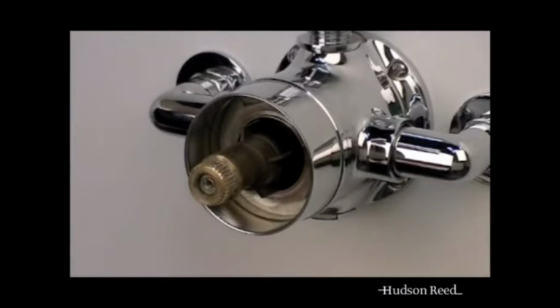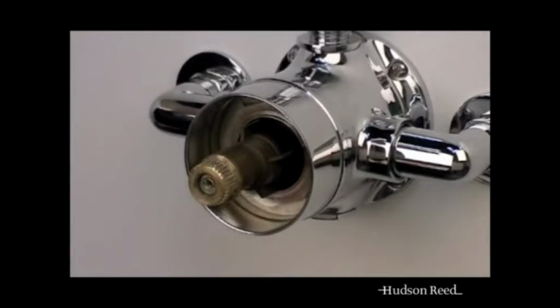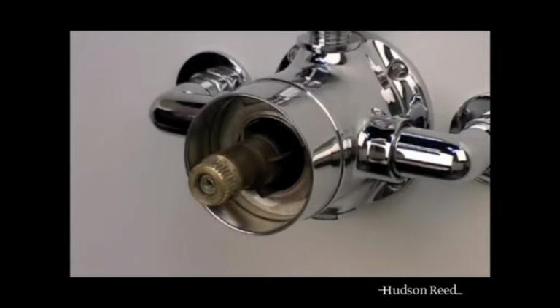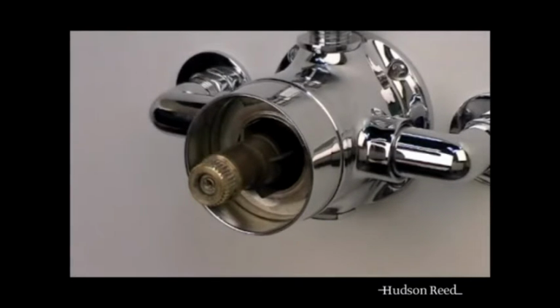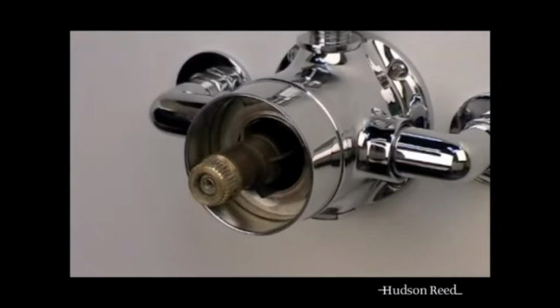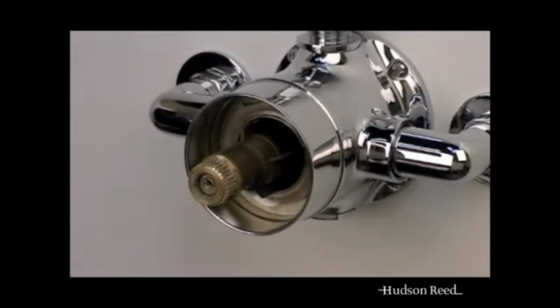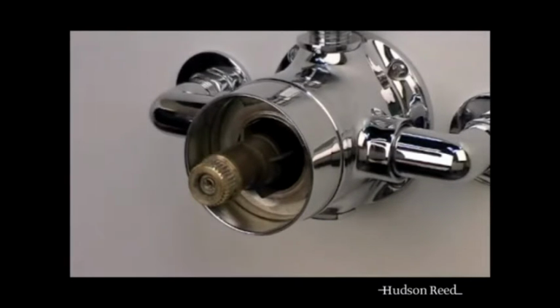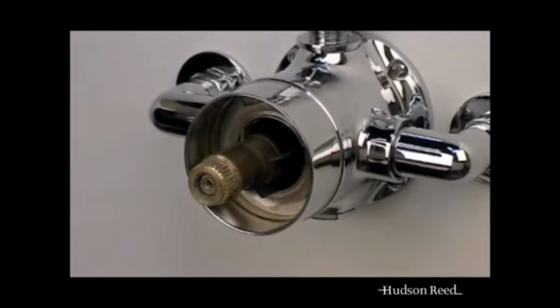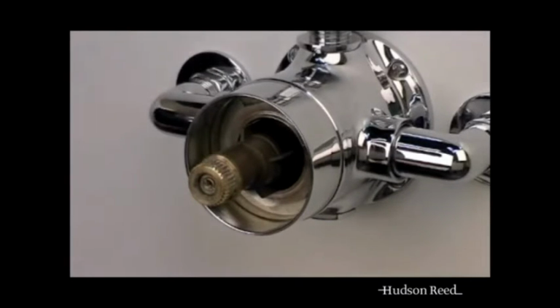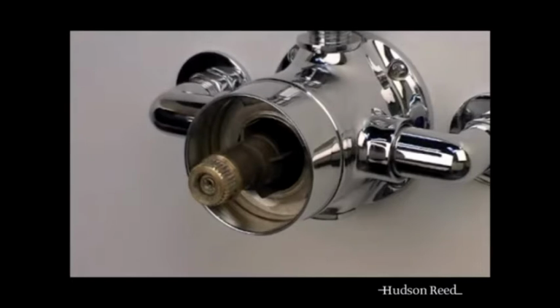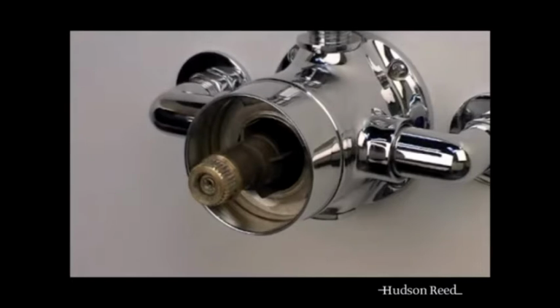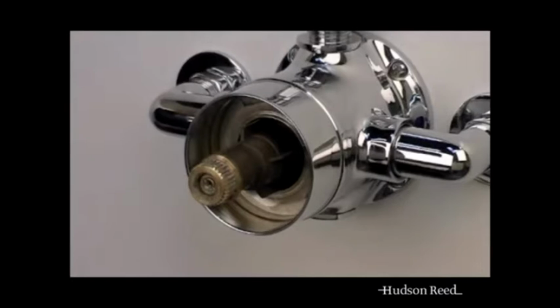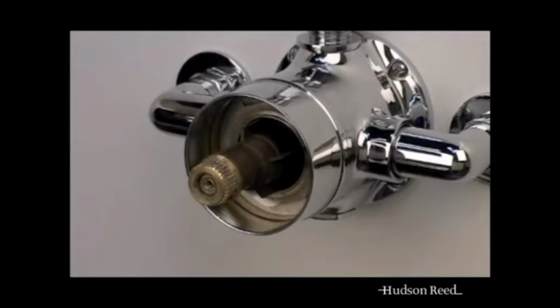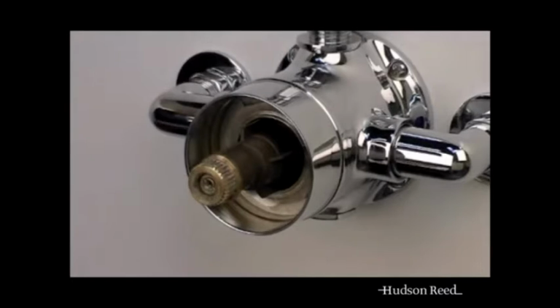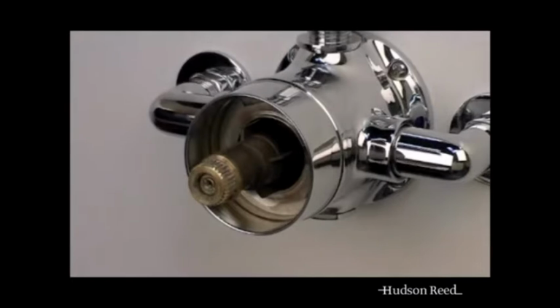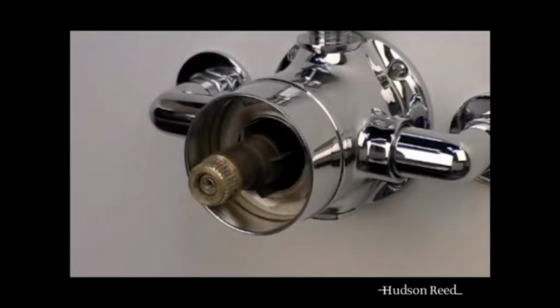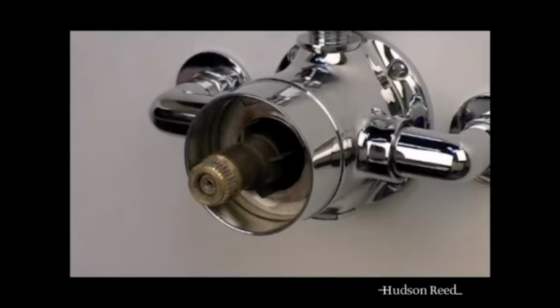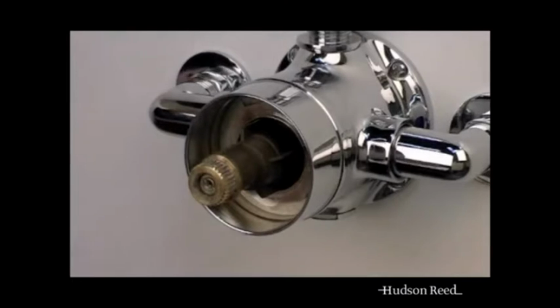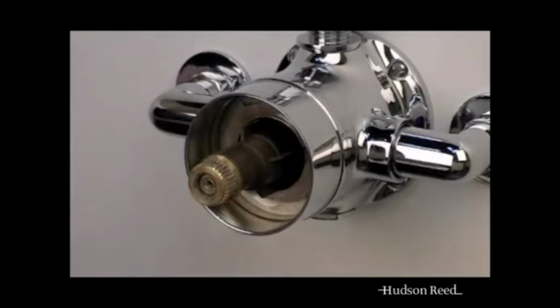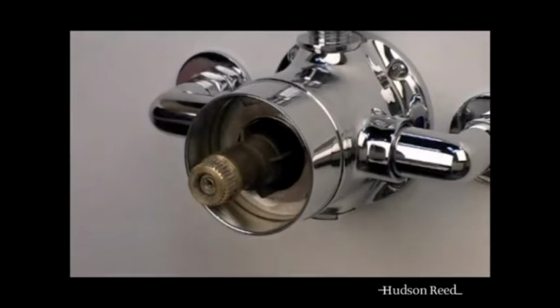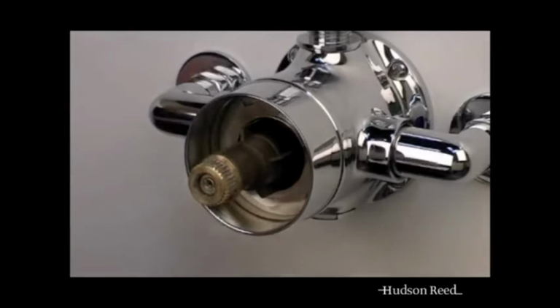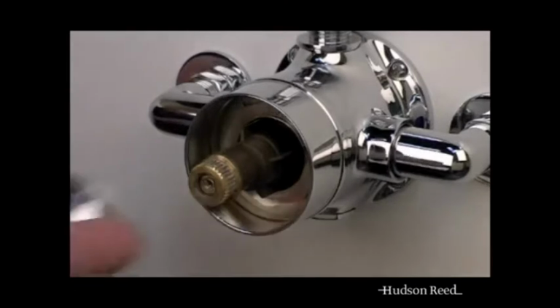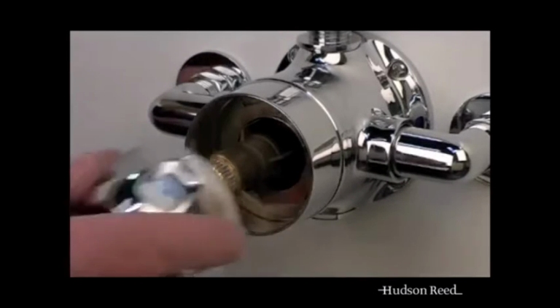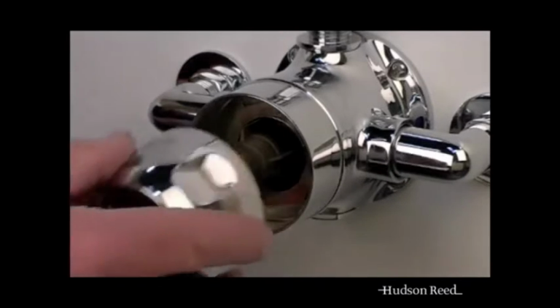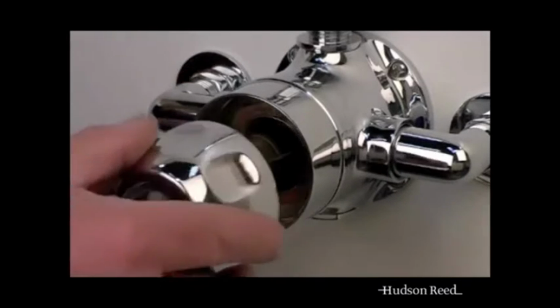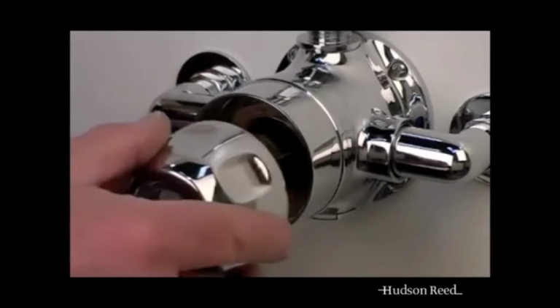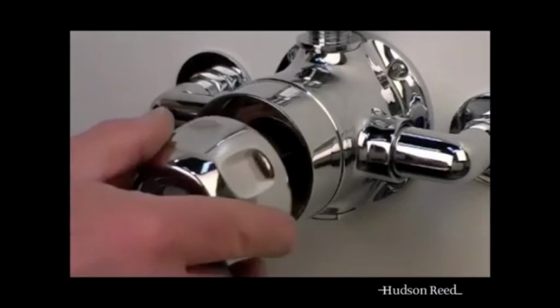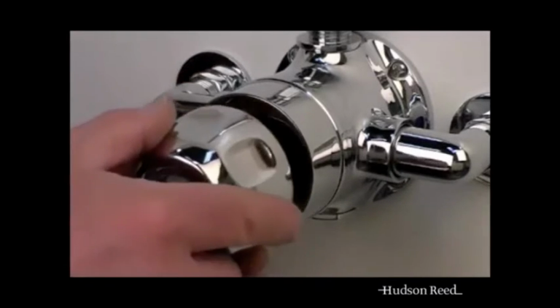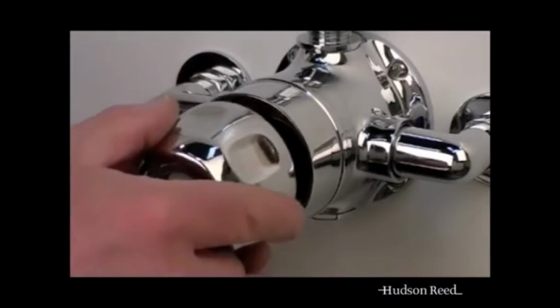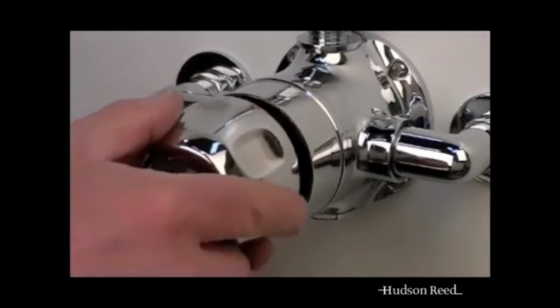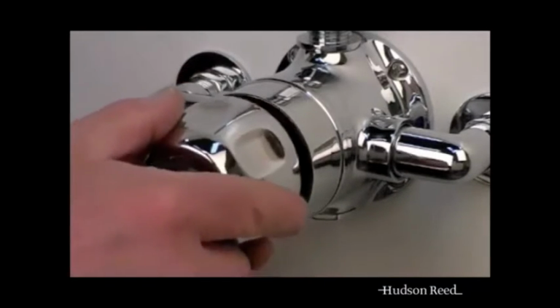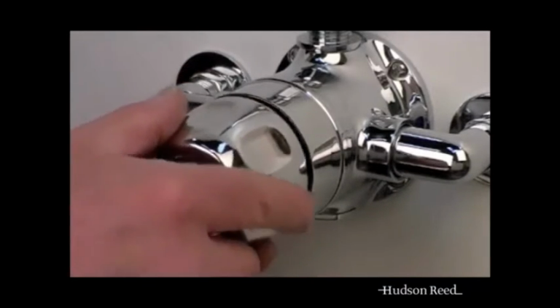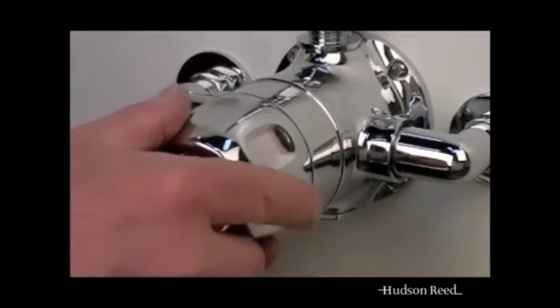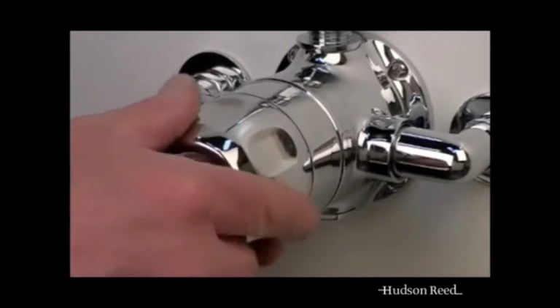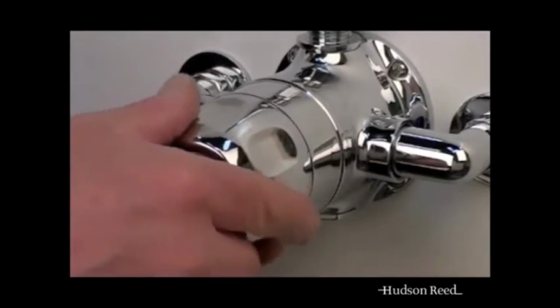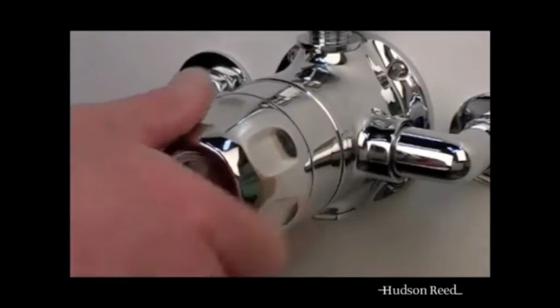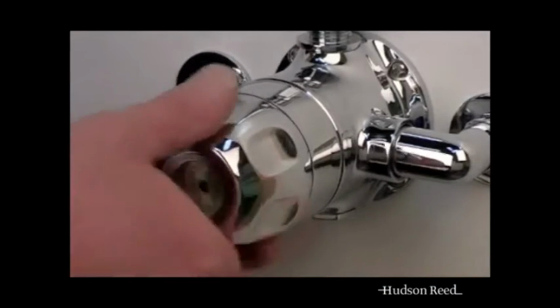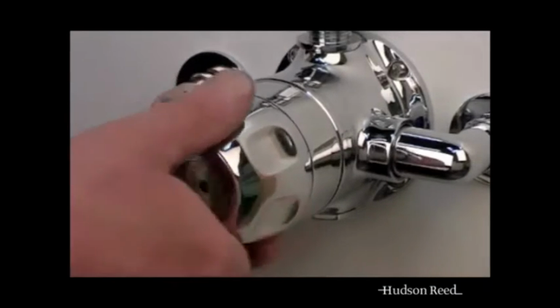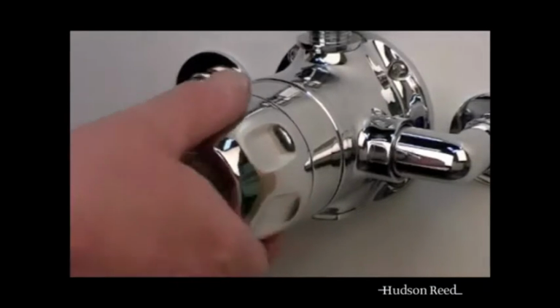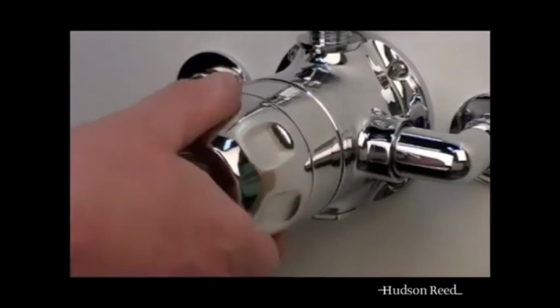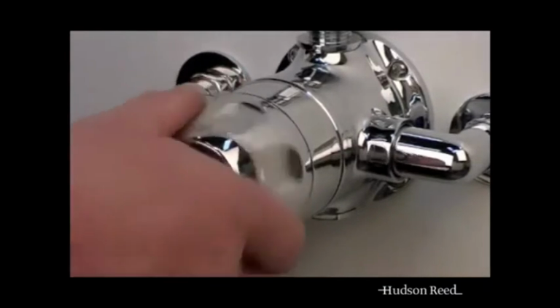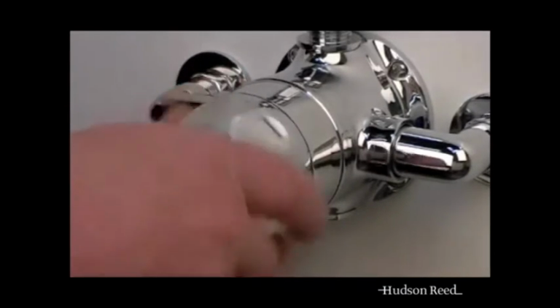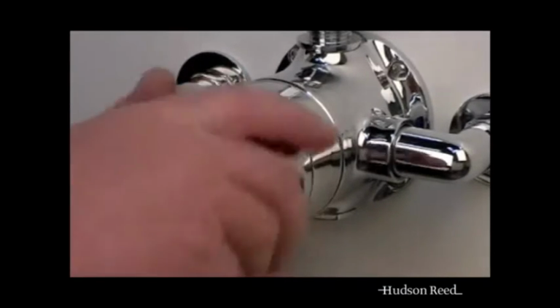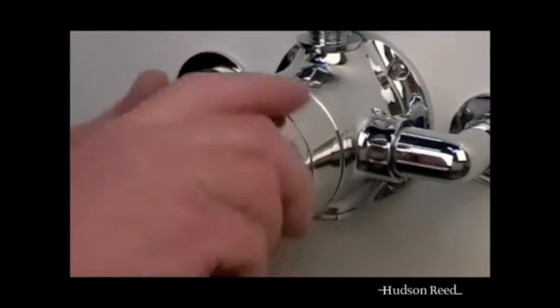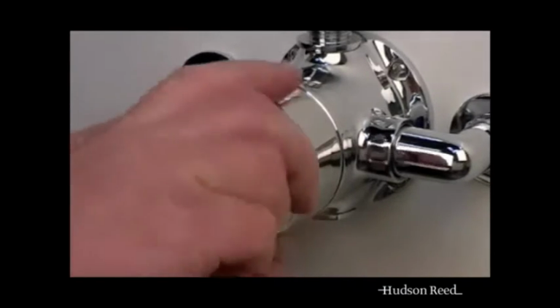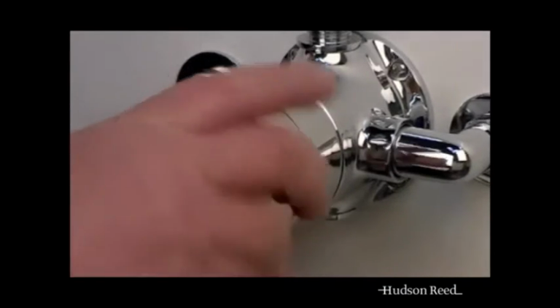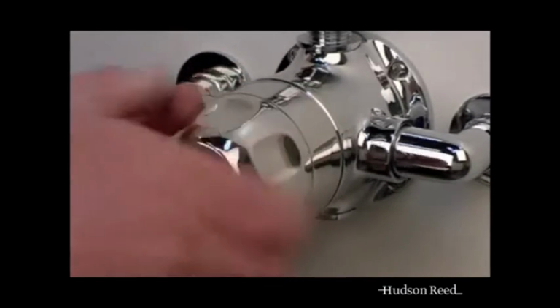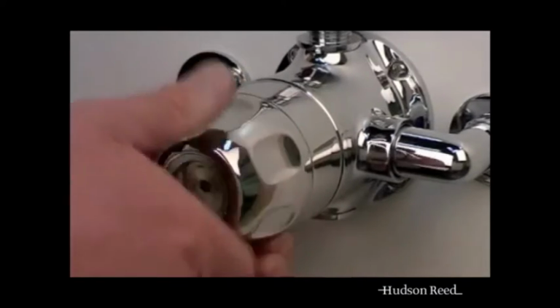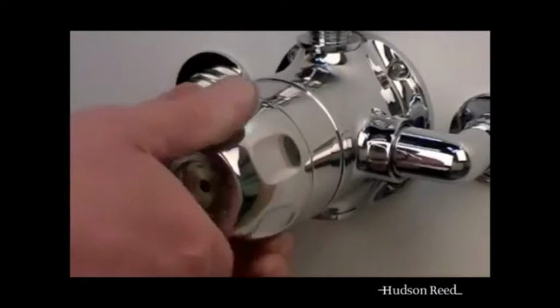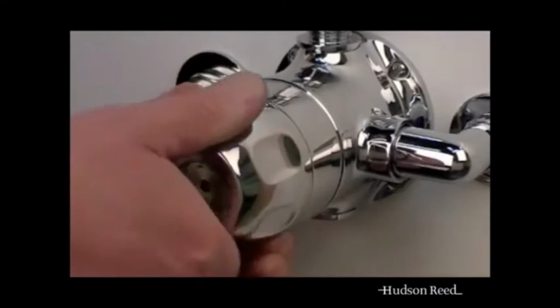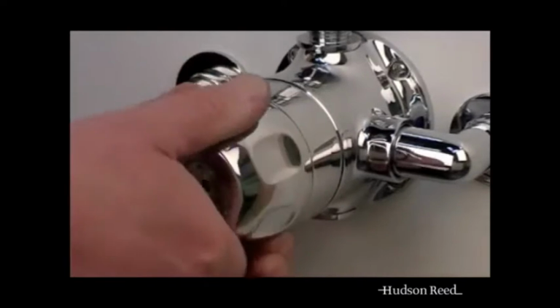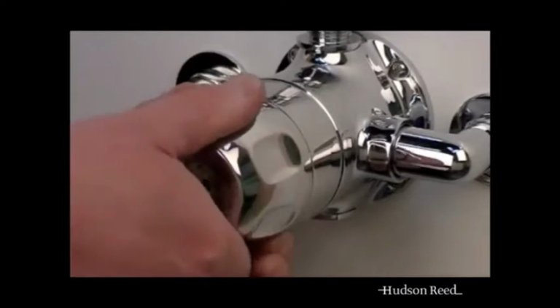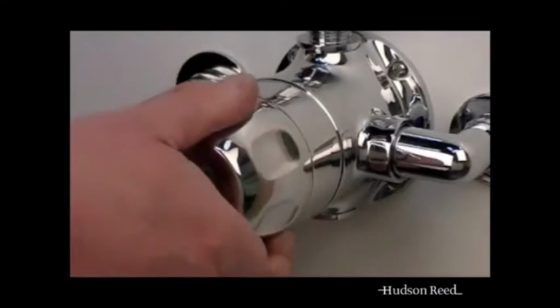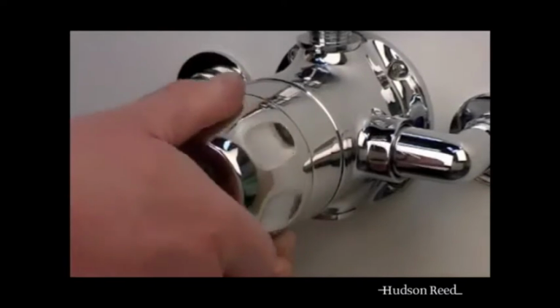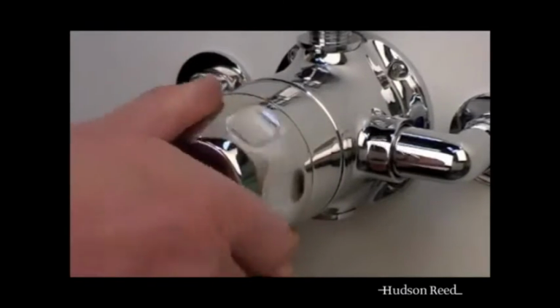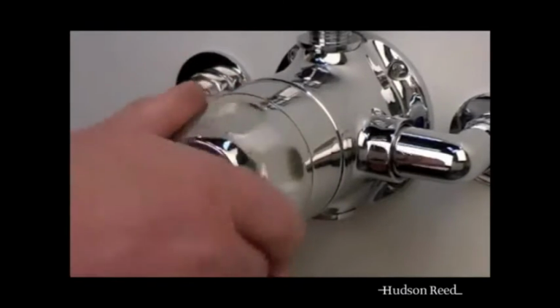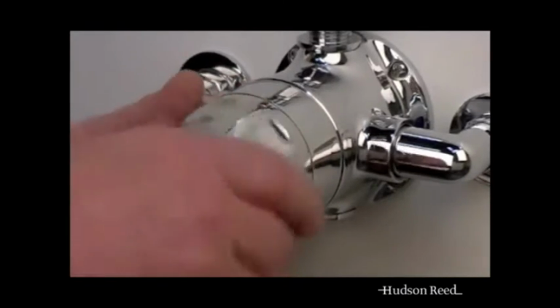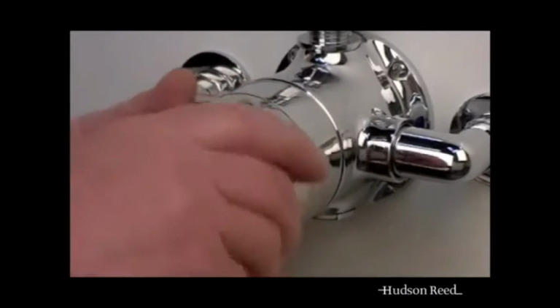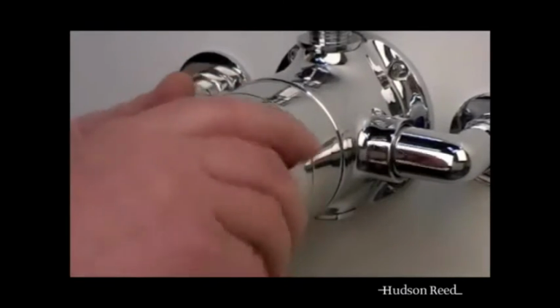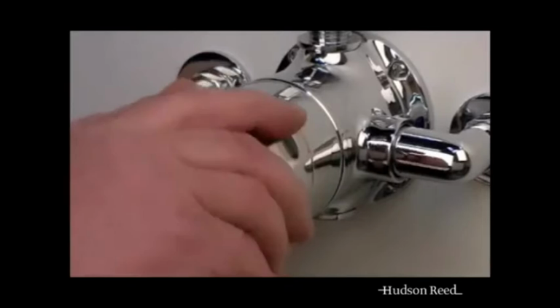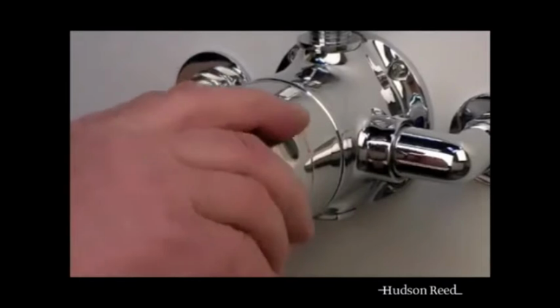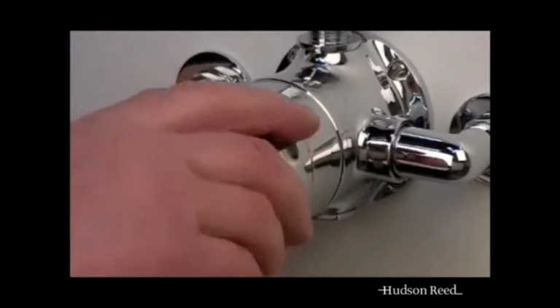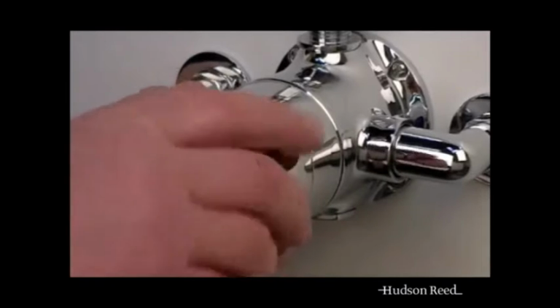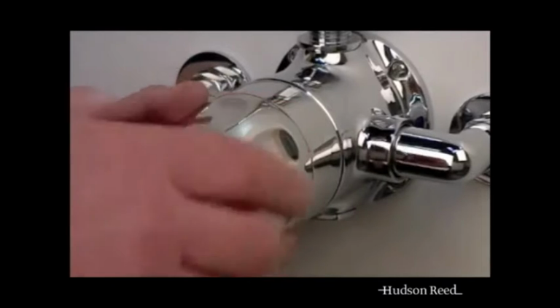Replace the handle and turn fully anti-clockwise until the hand wheel stops. This sets the maximum flow position.